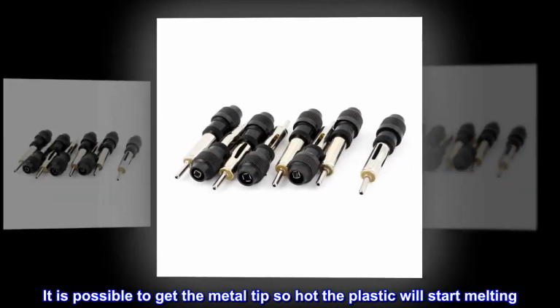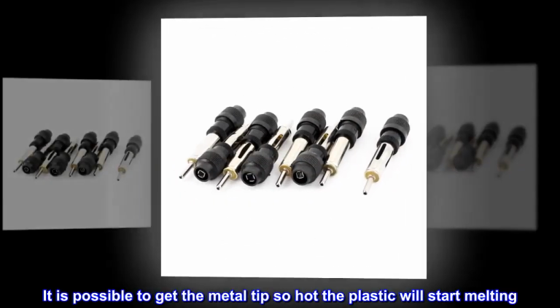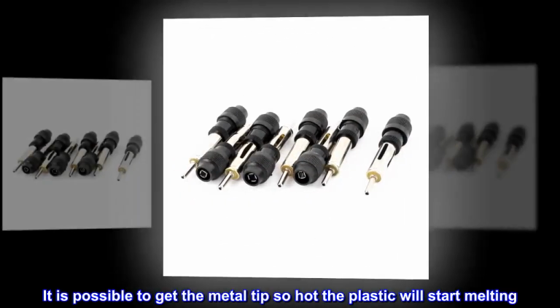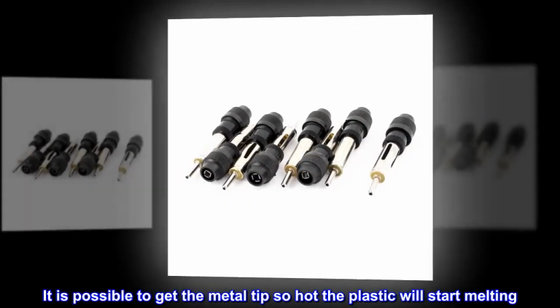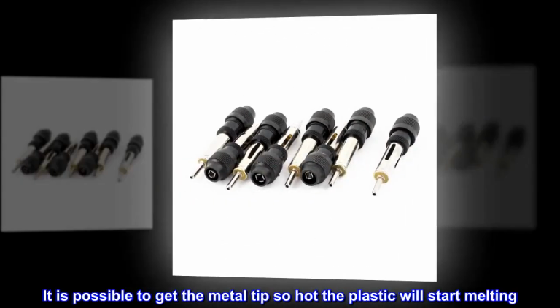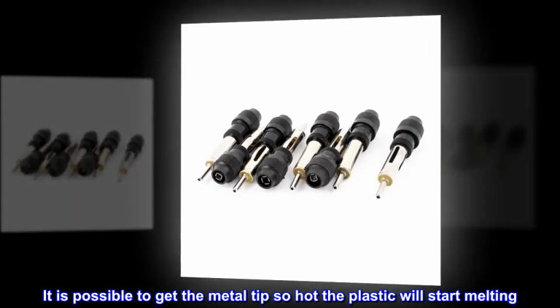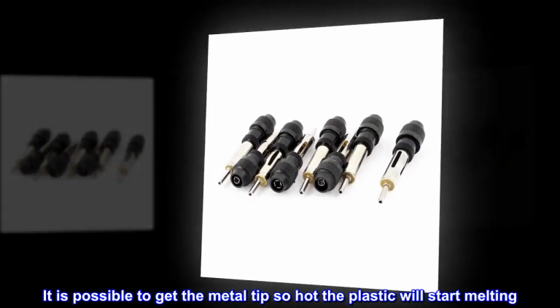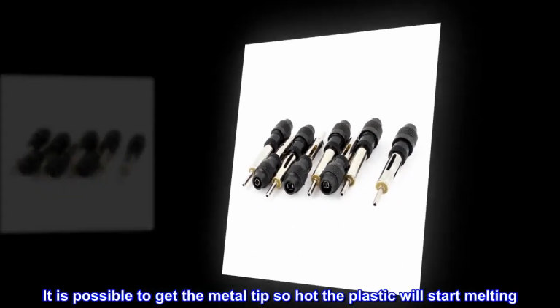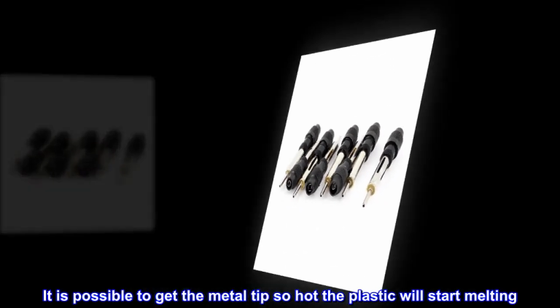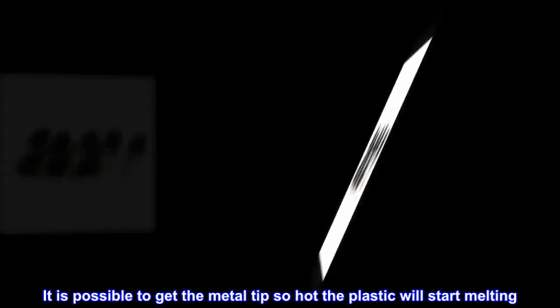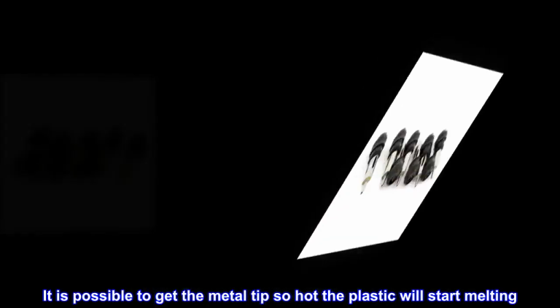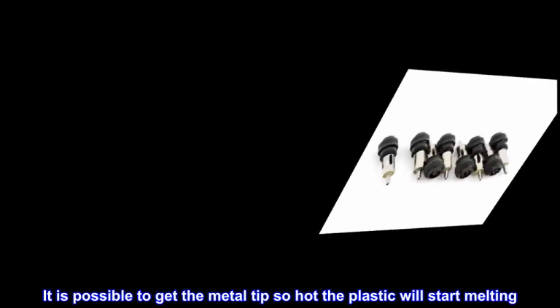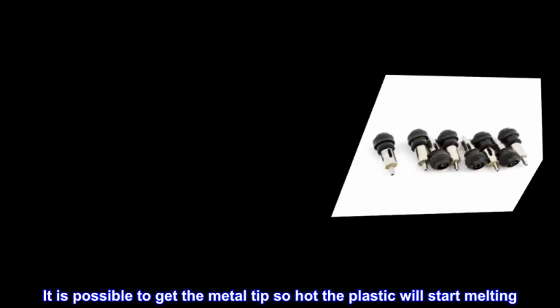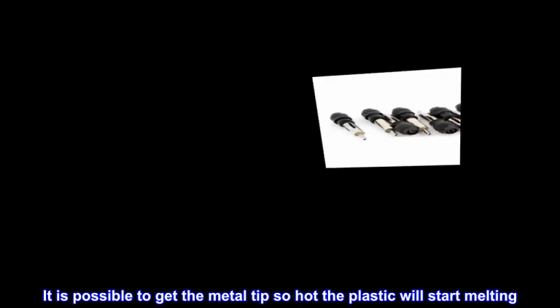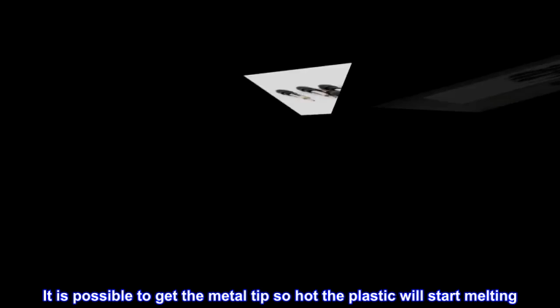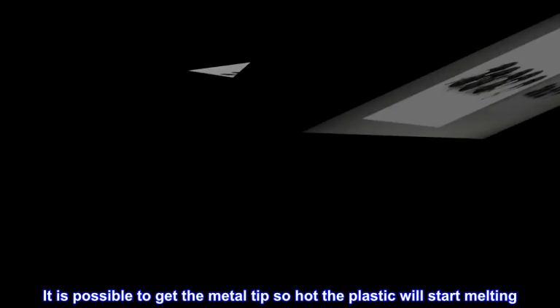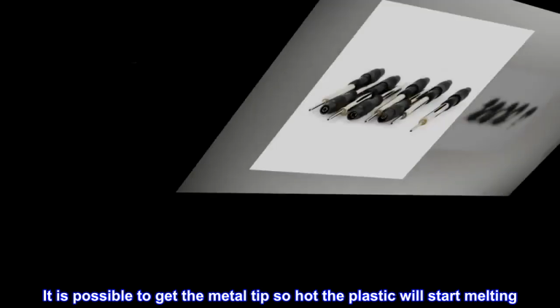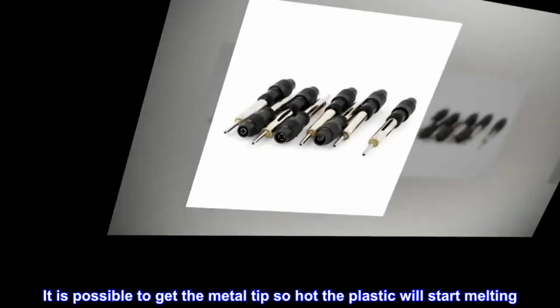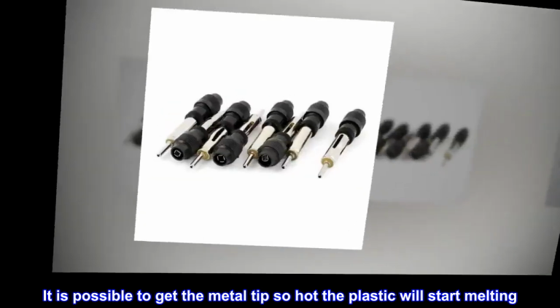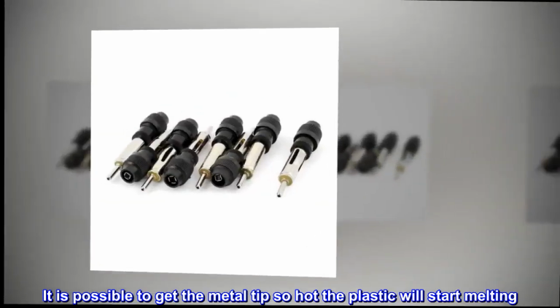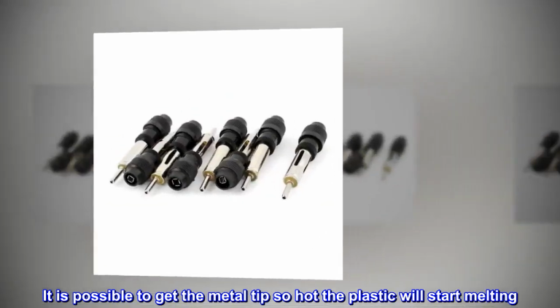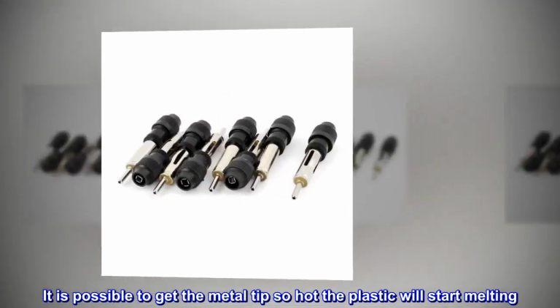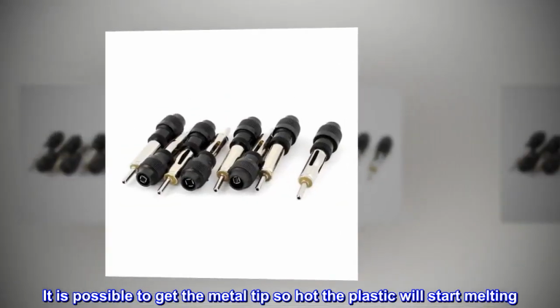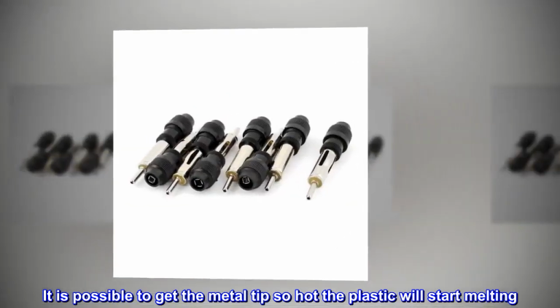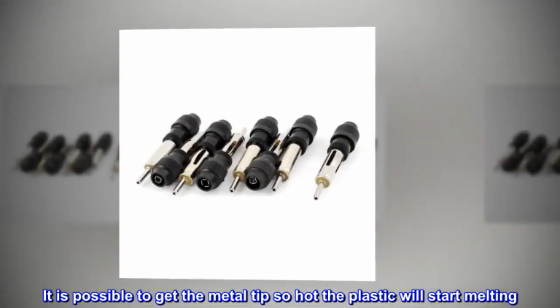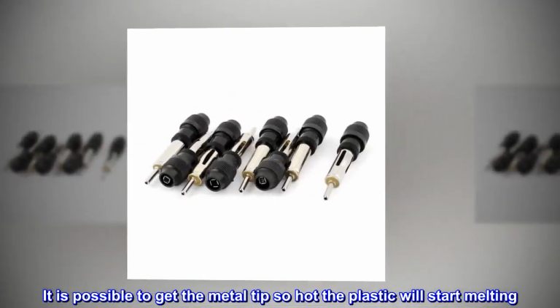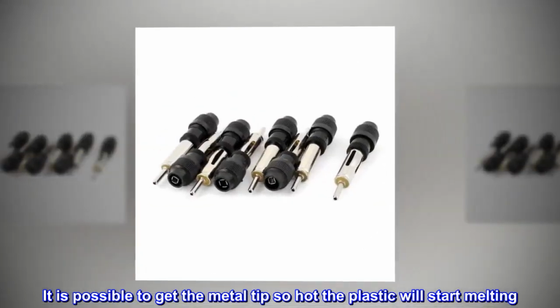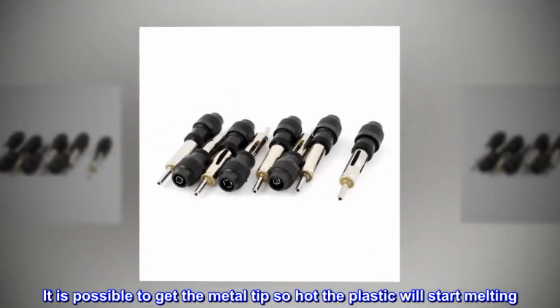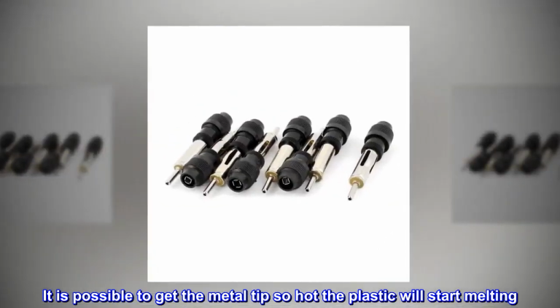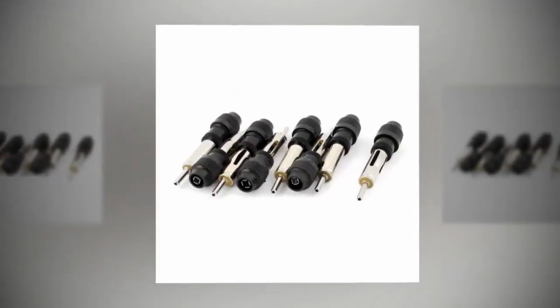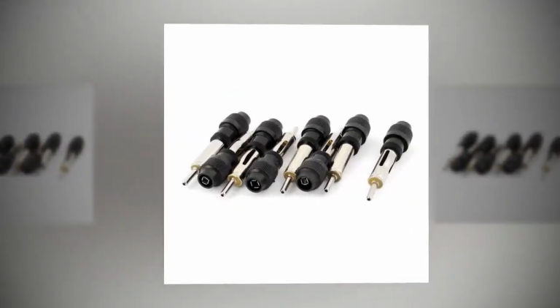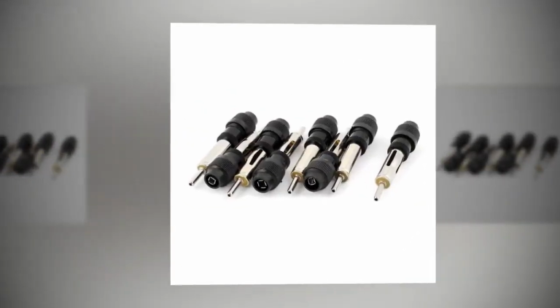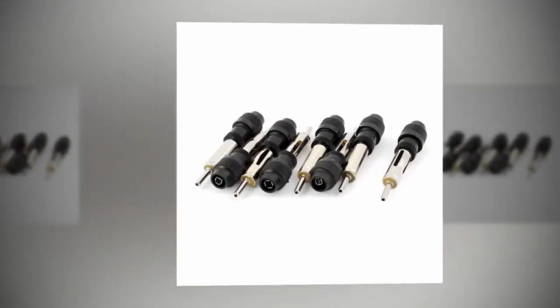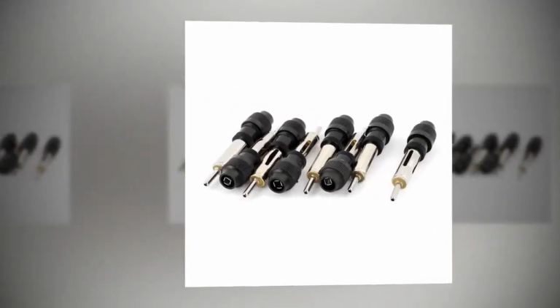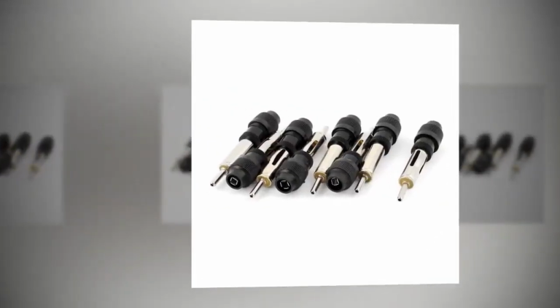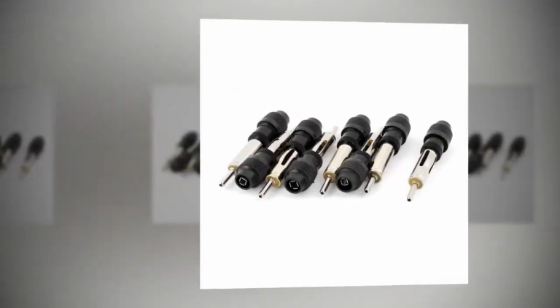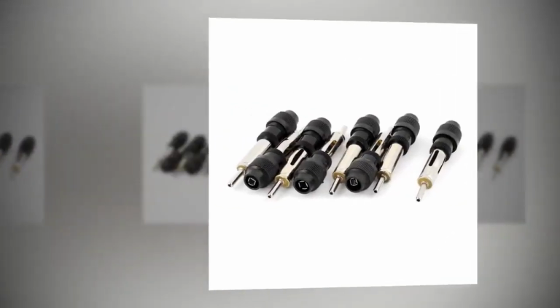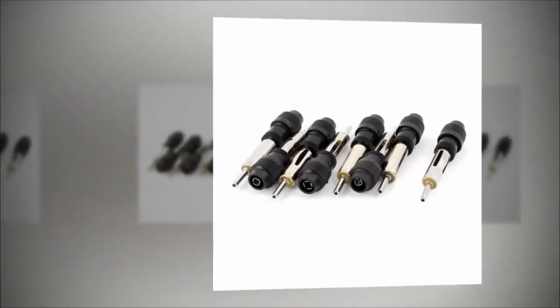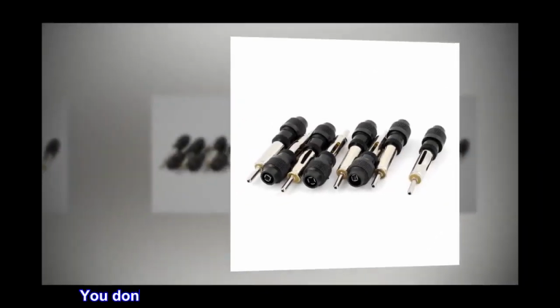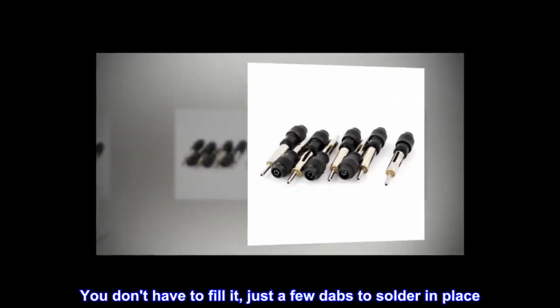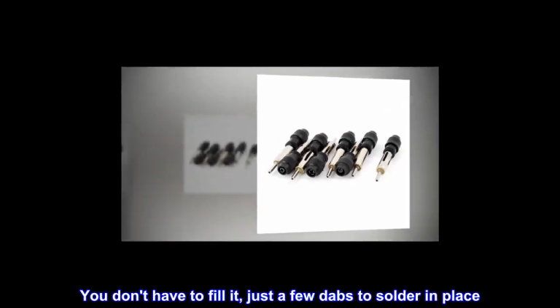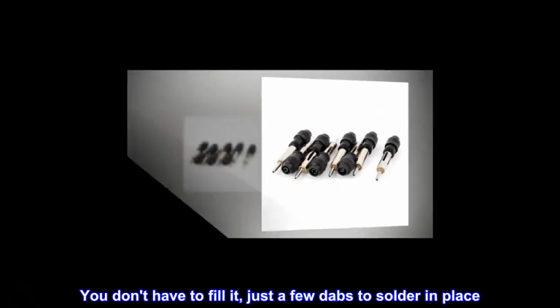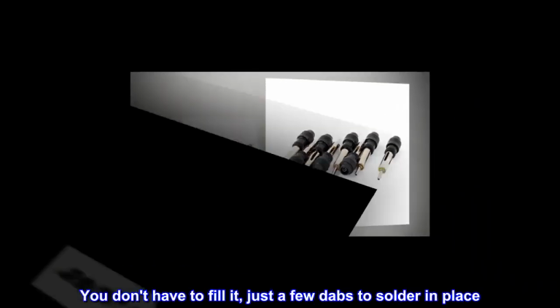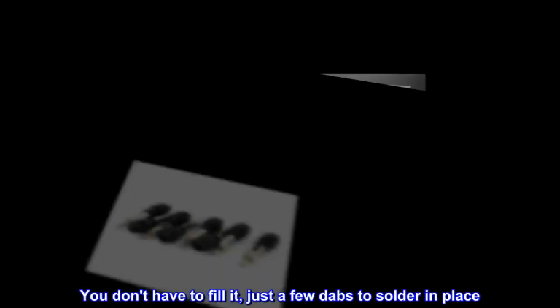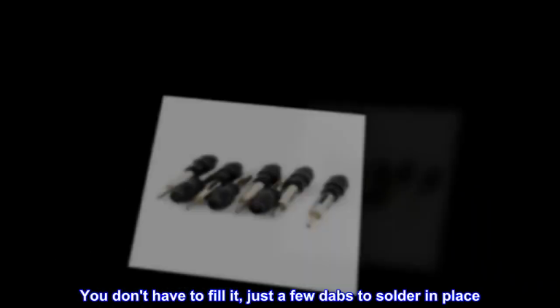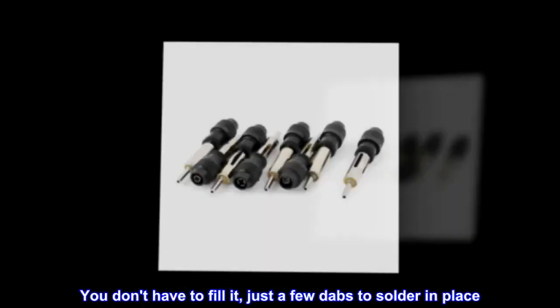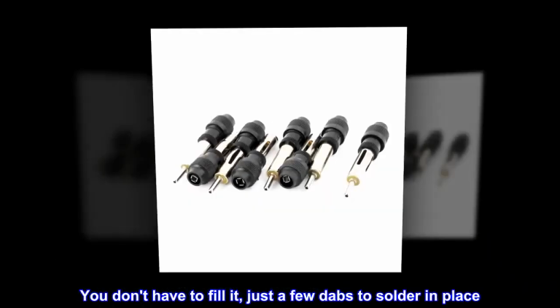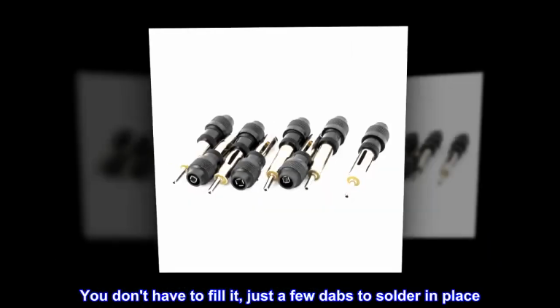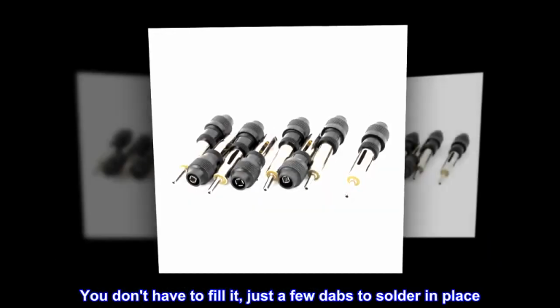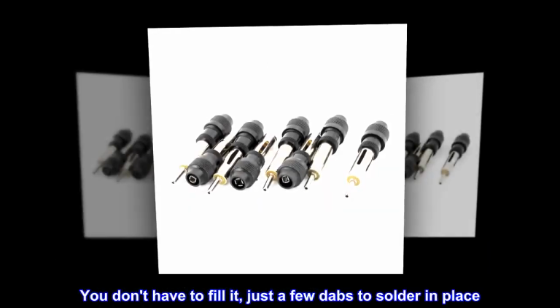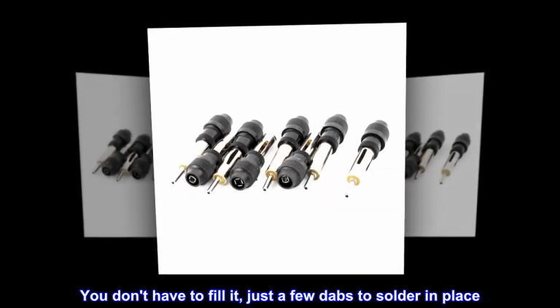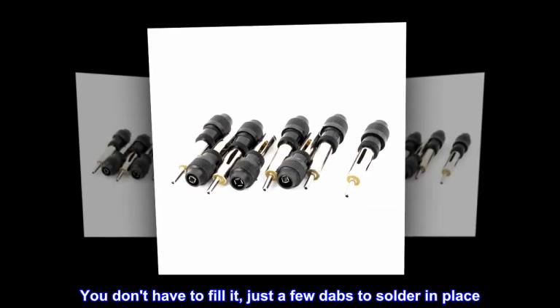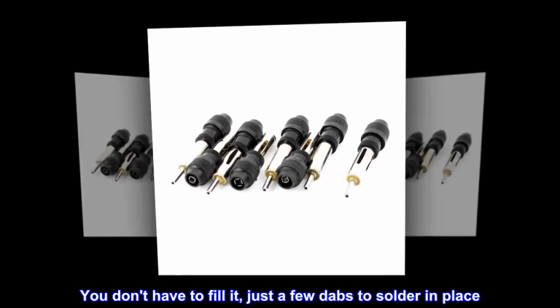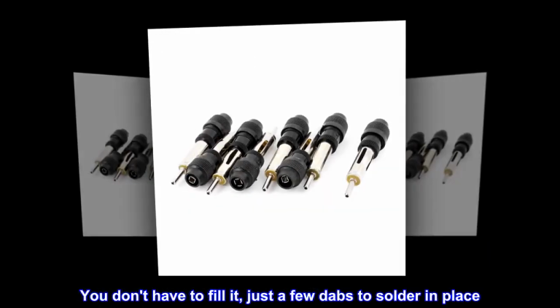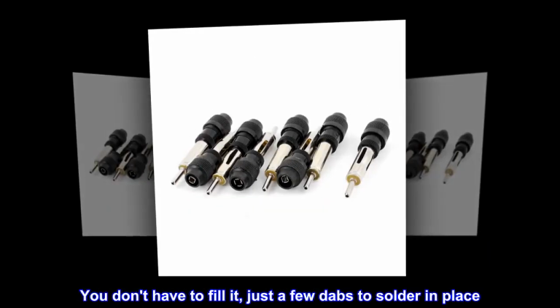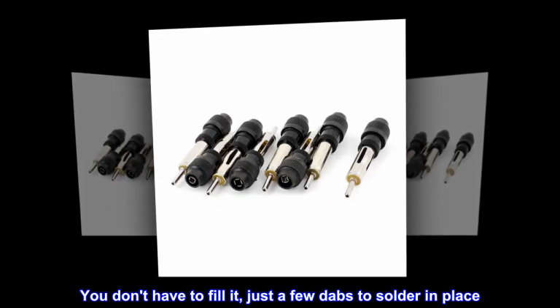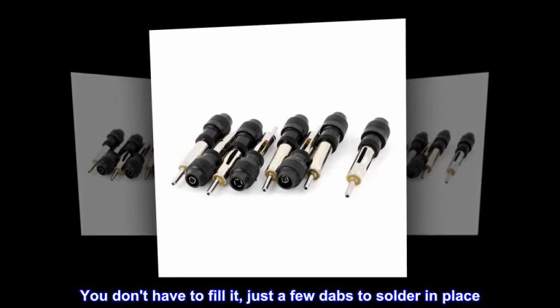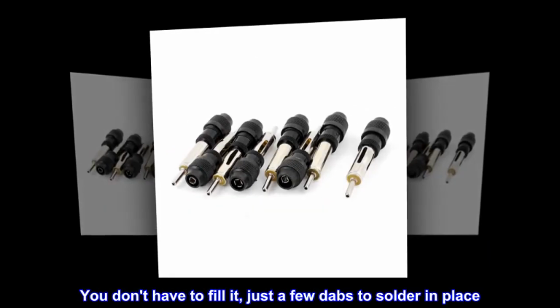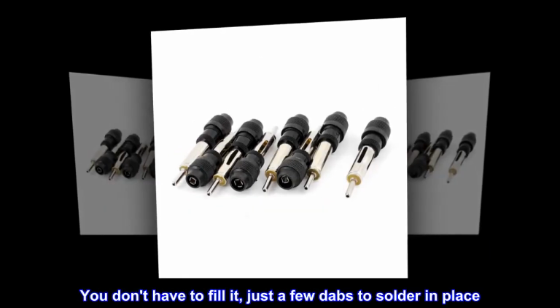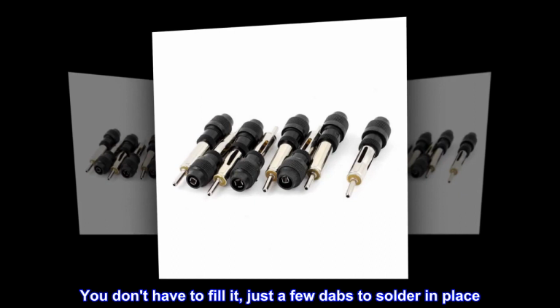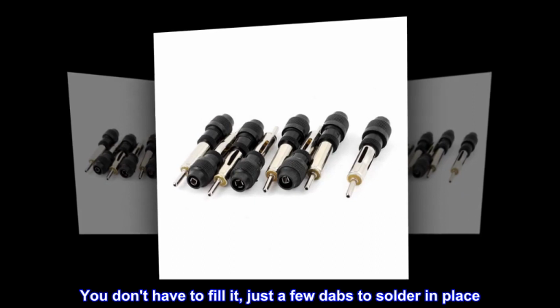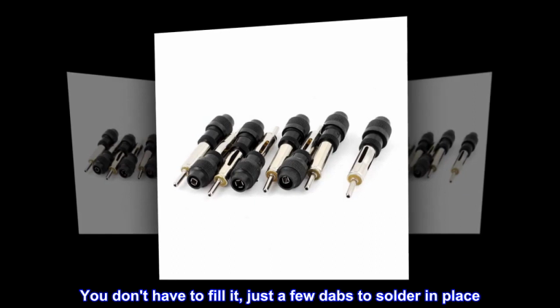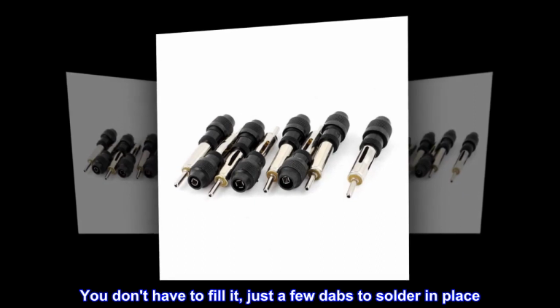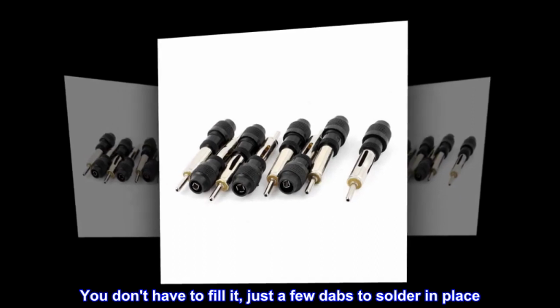It is possible to get the metal tip so hot the plastic will start melting. You don't have to fill it — just a few dabs to solder in place.